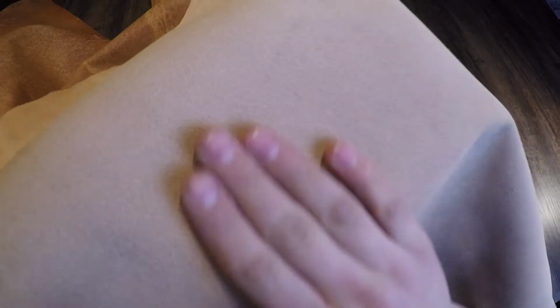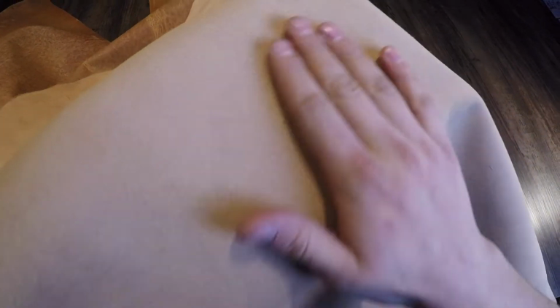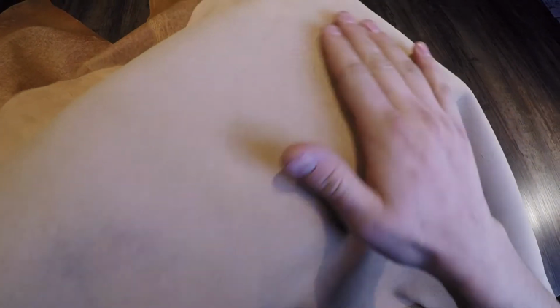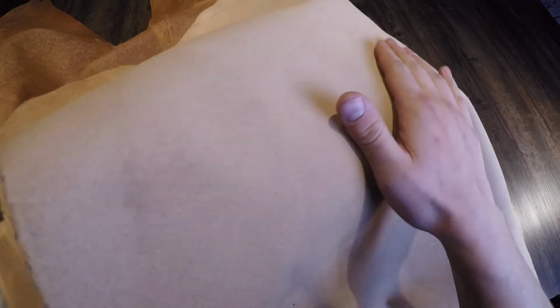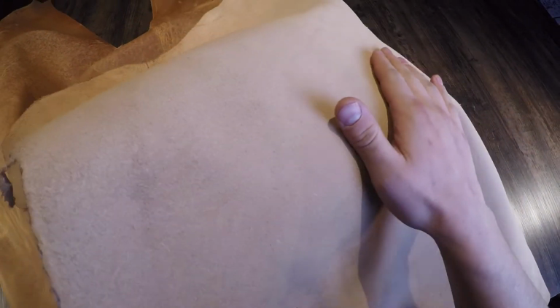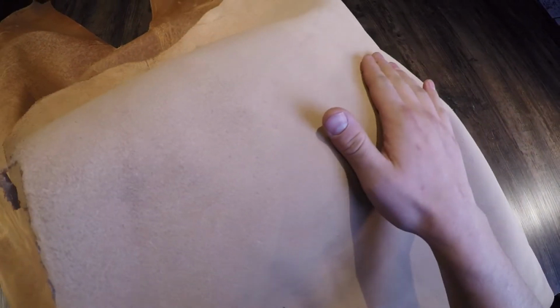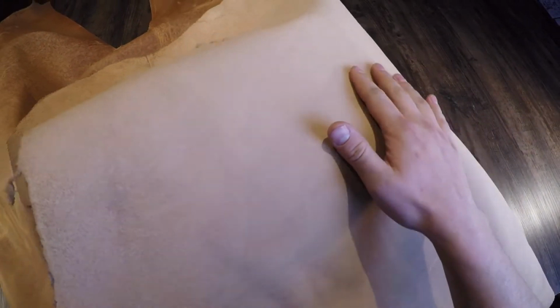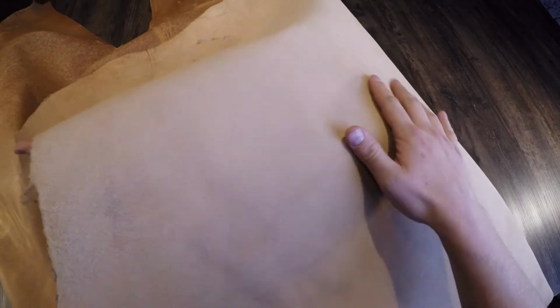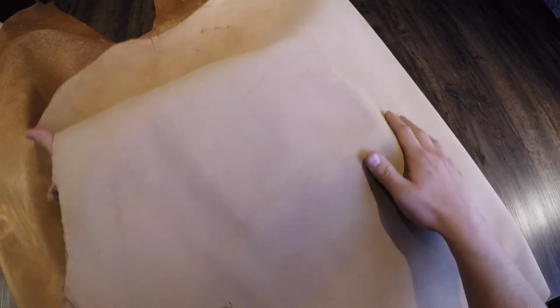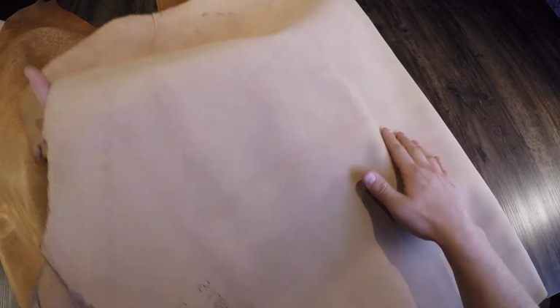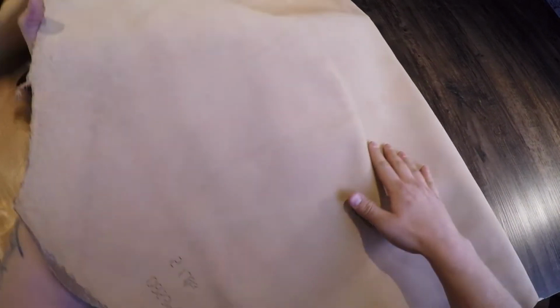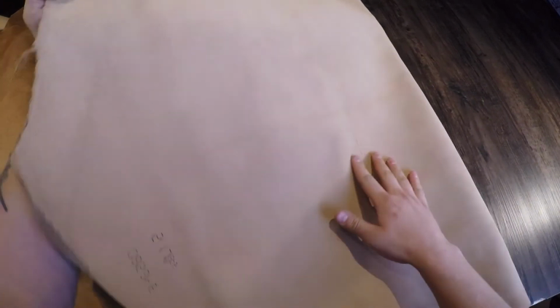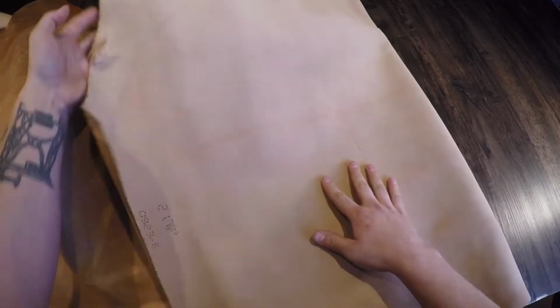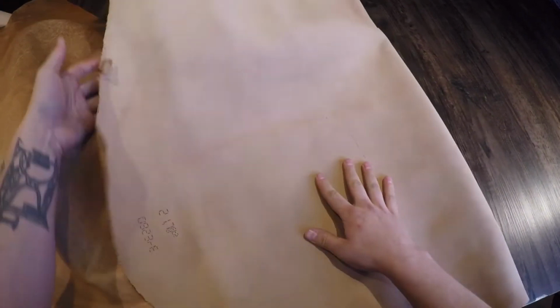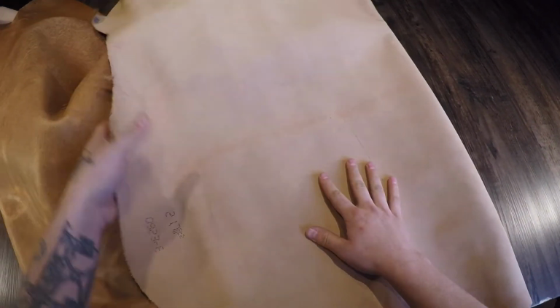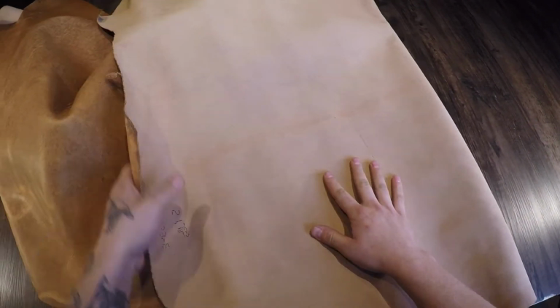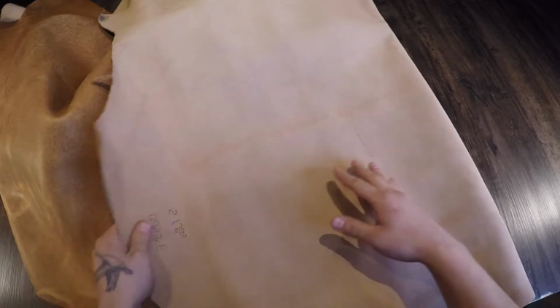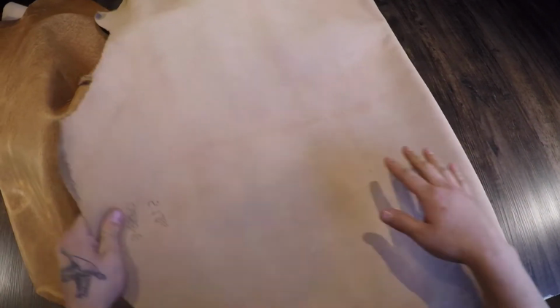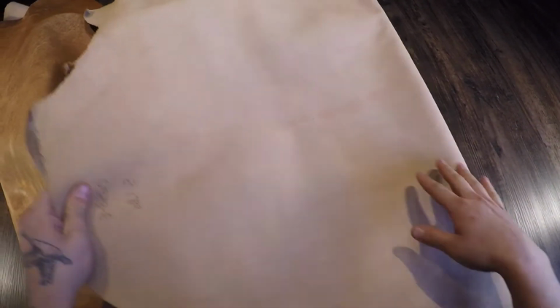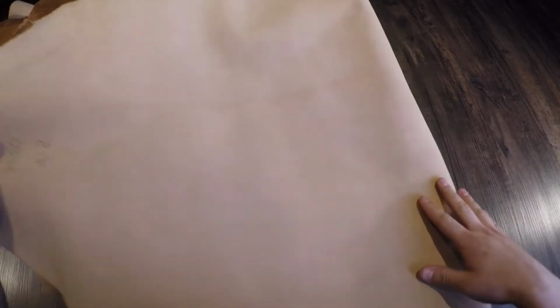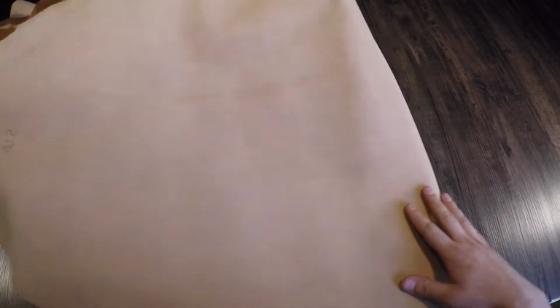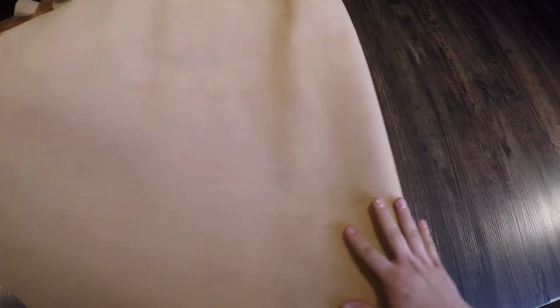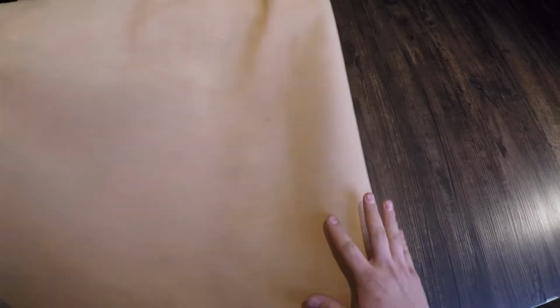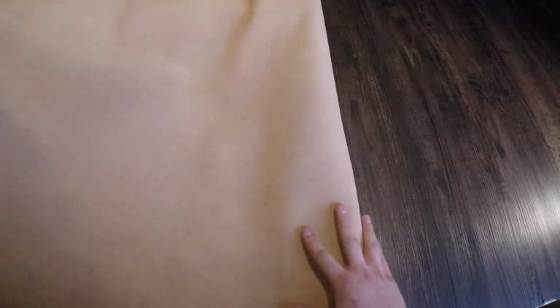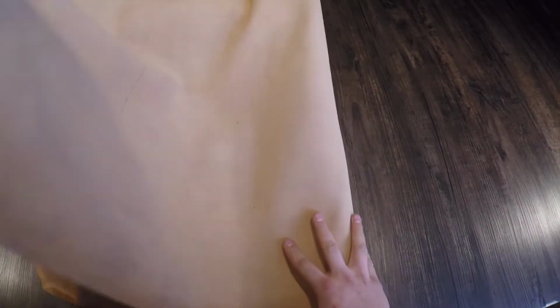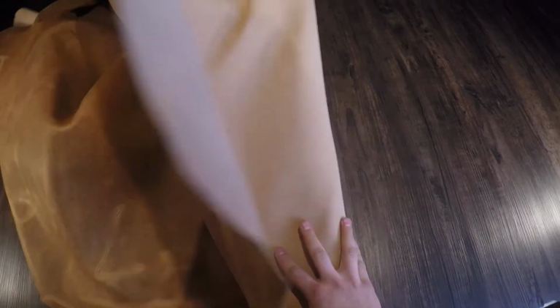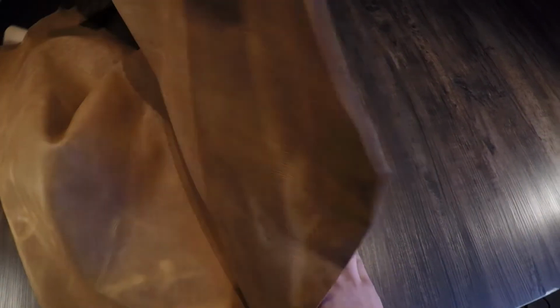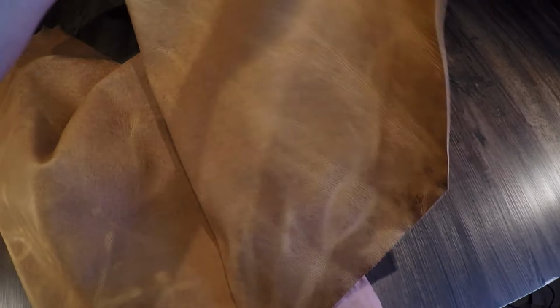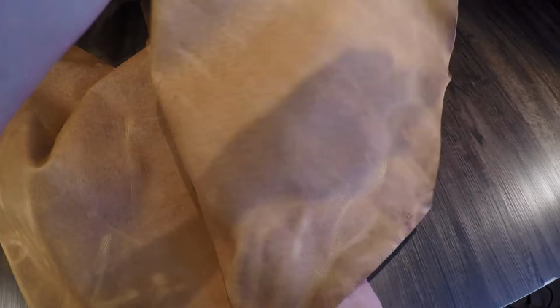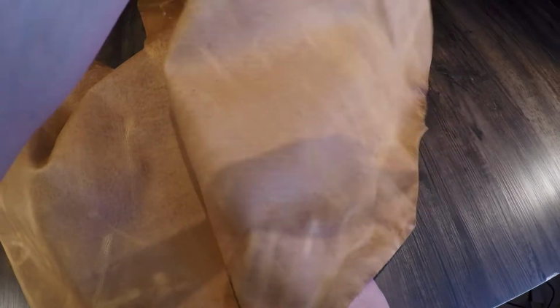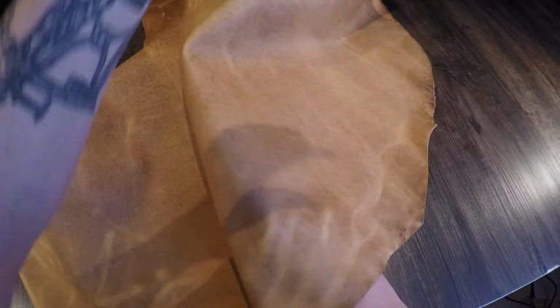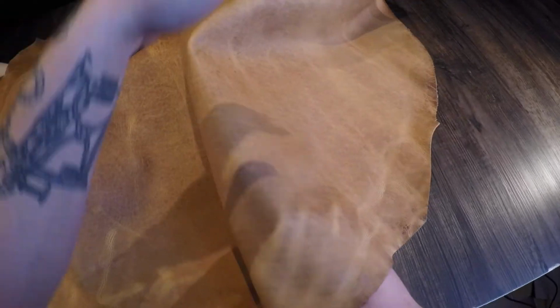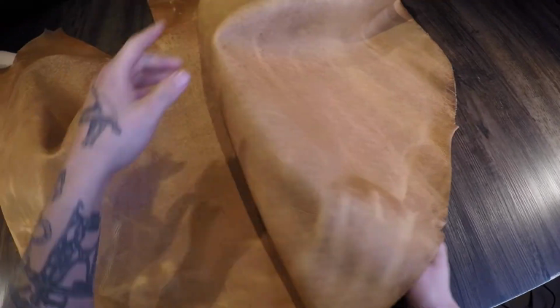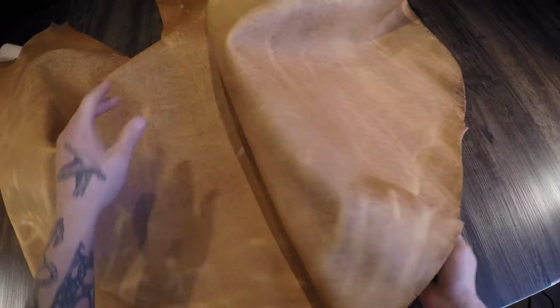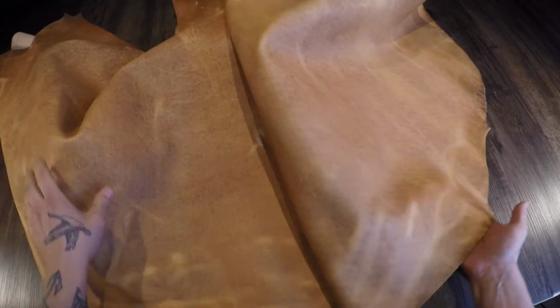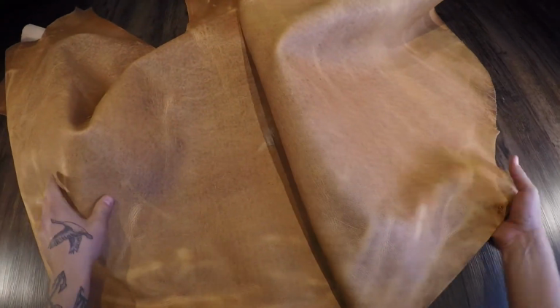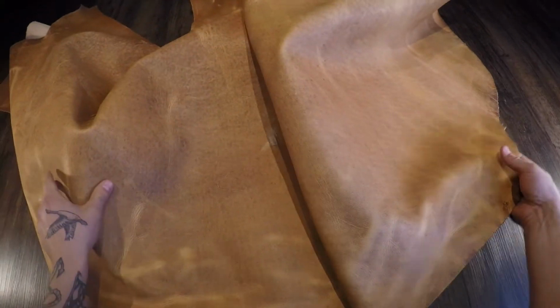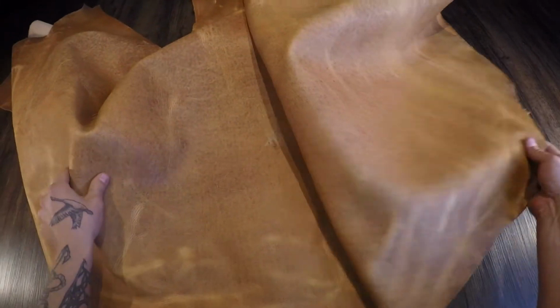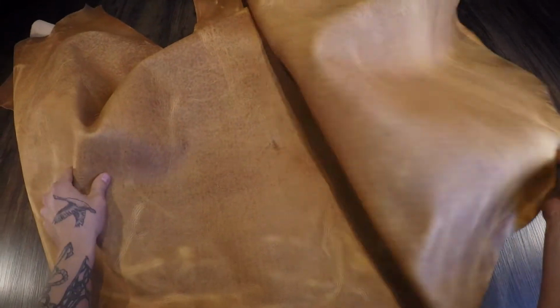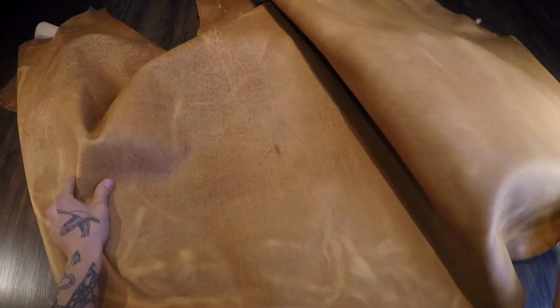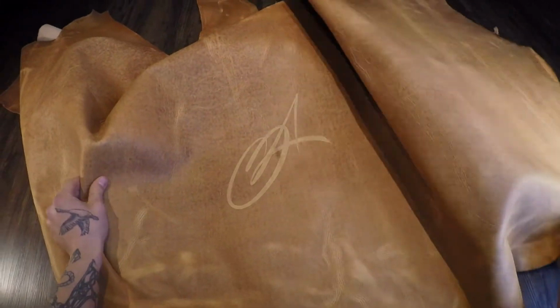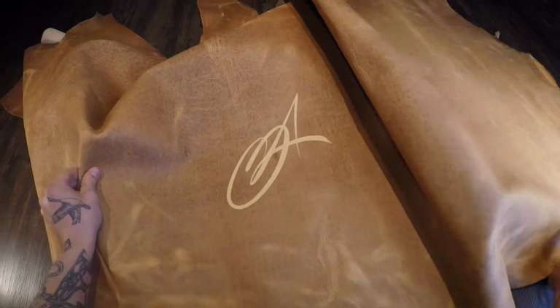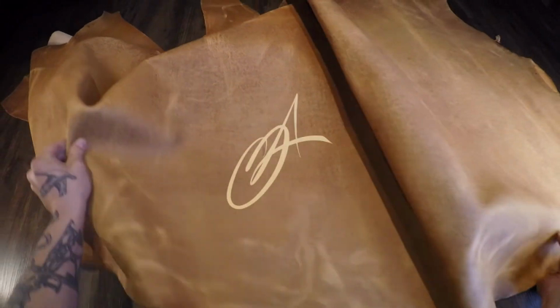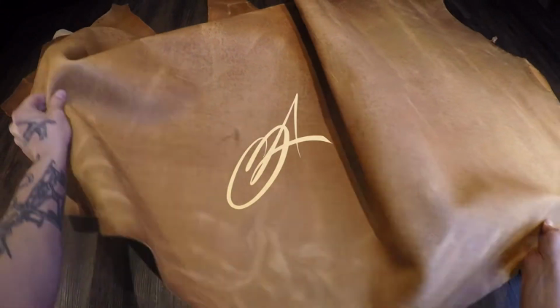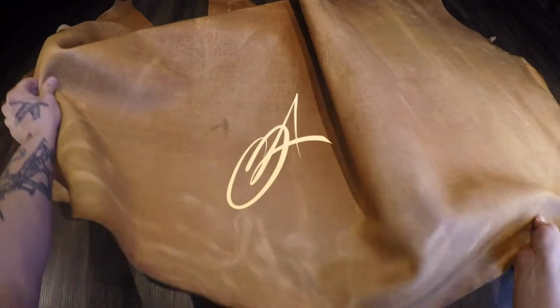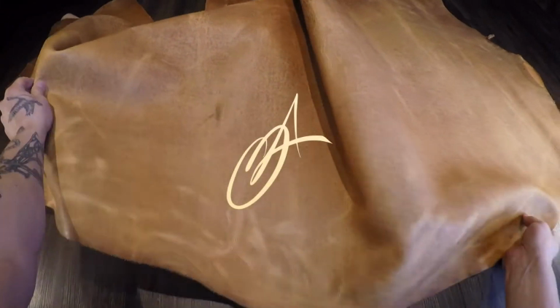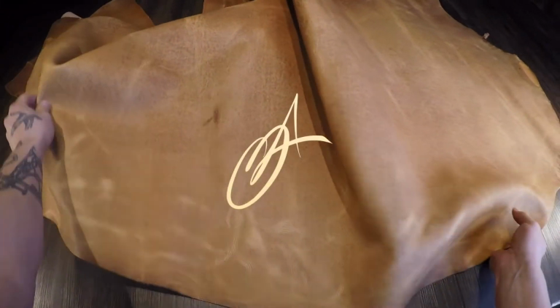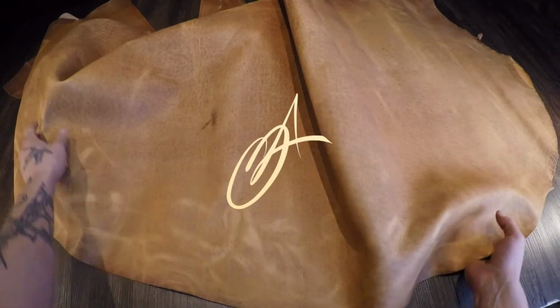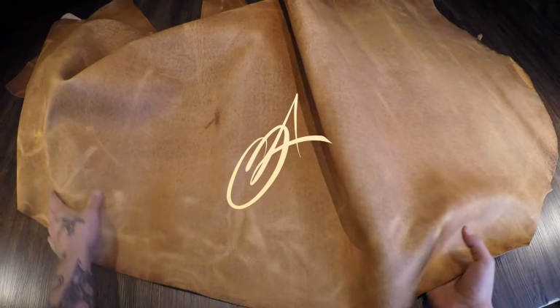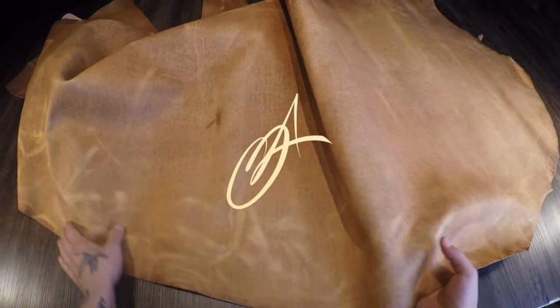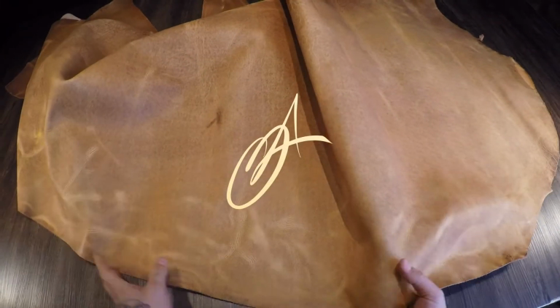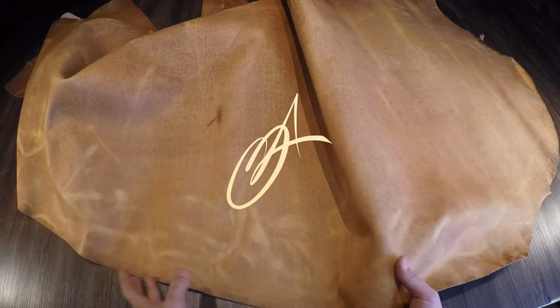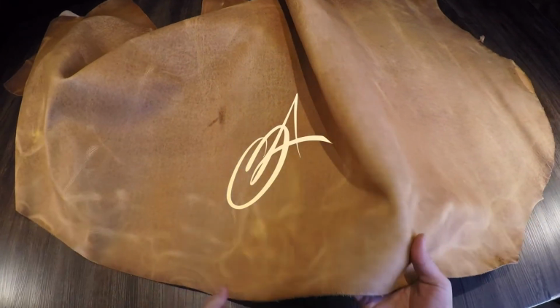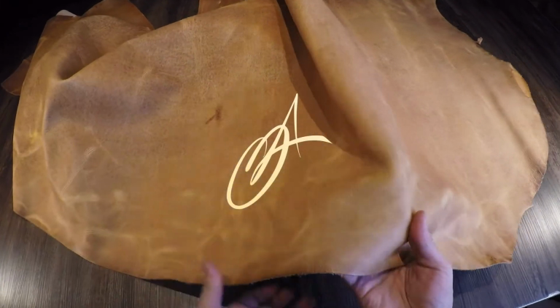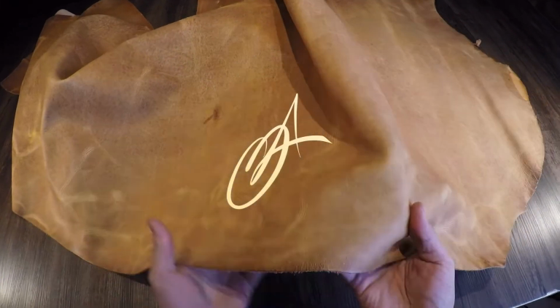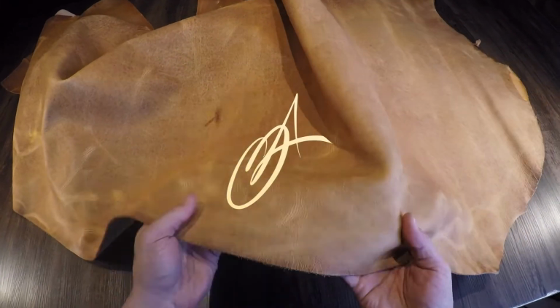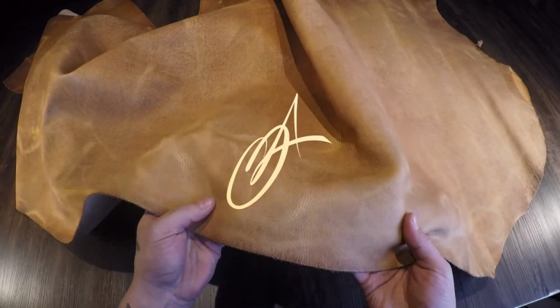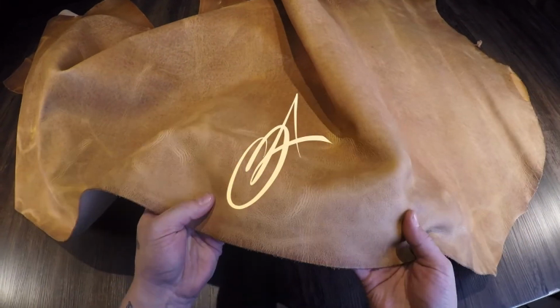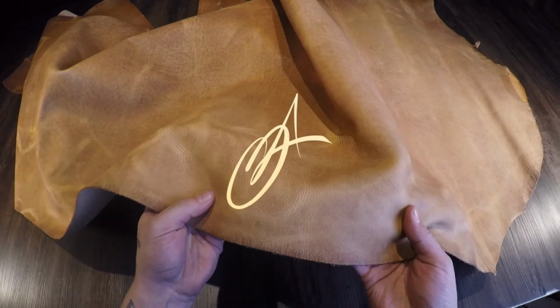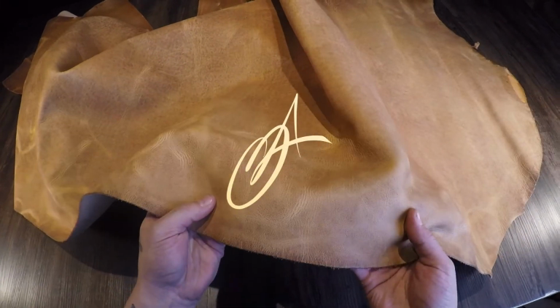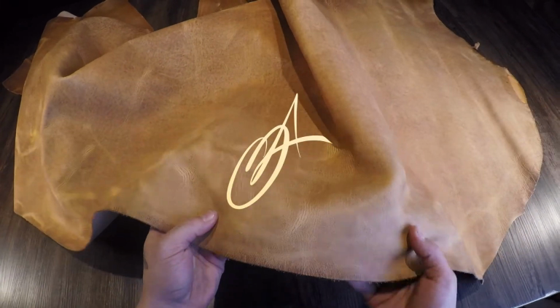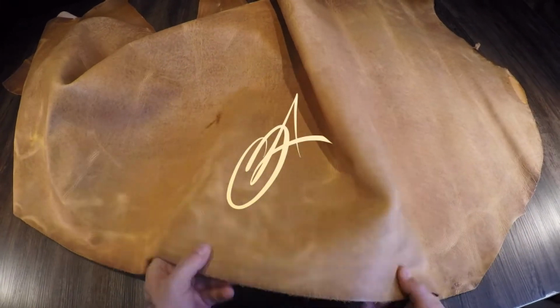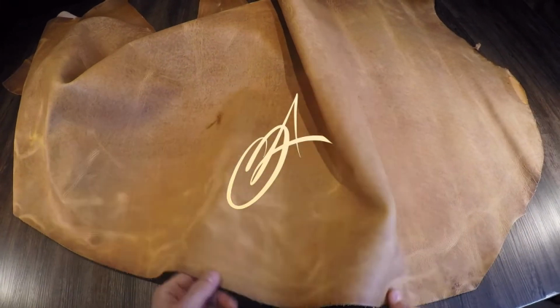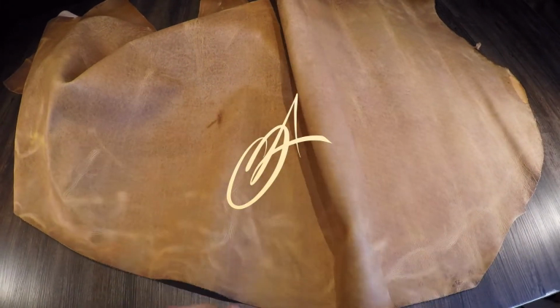Very clean, minimal extra material, very nice overall. If you have any questions reach out, and if not I'll see you in the next review.